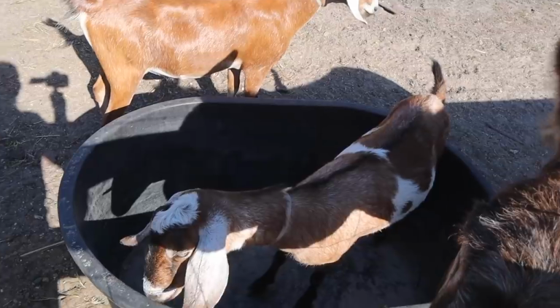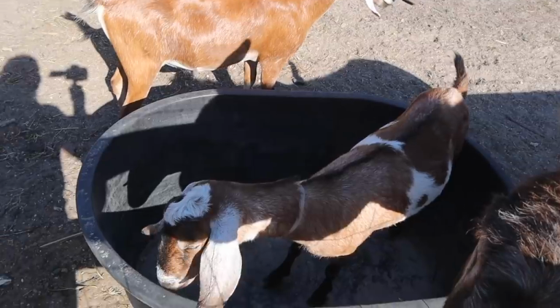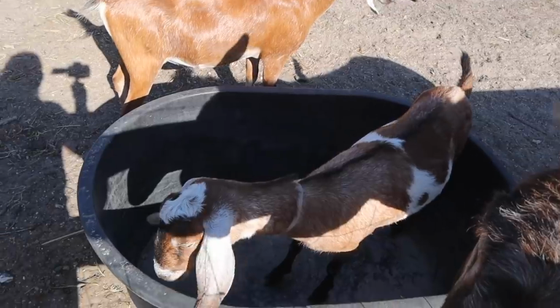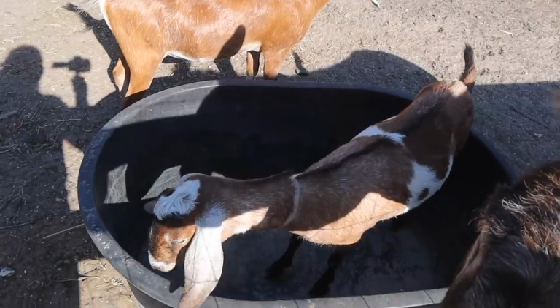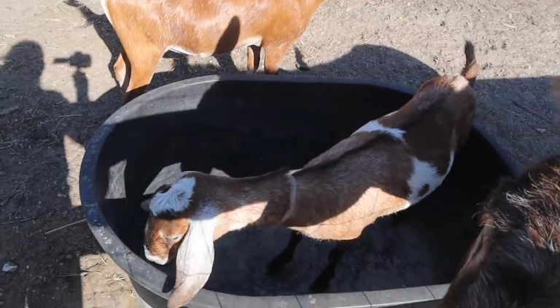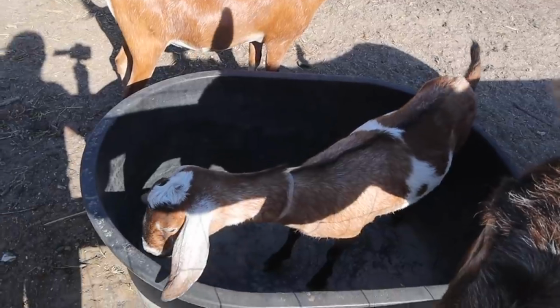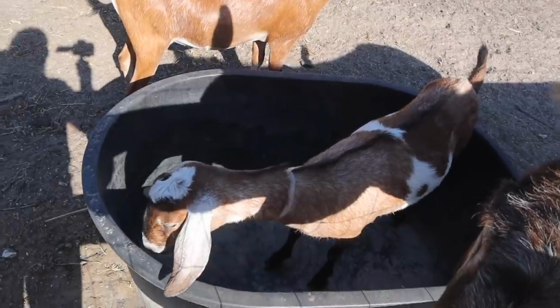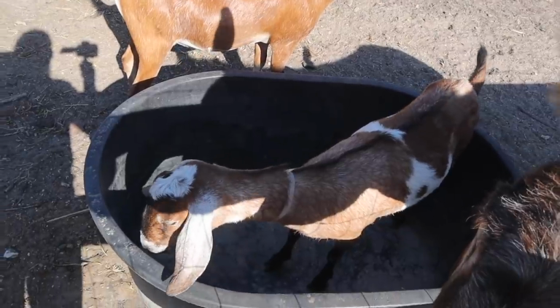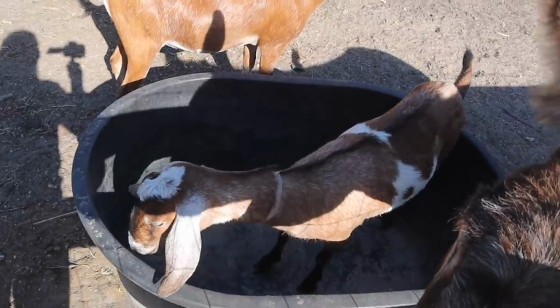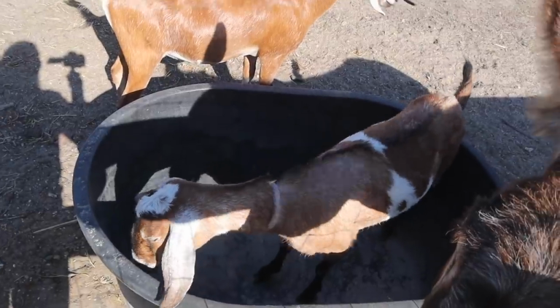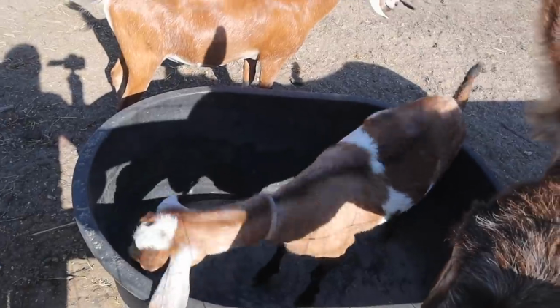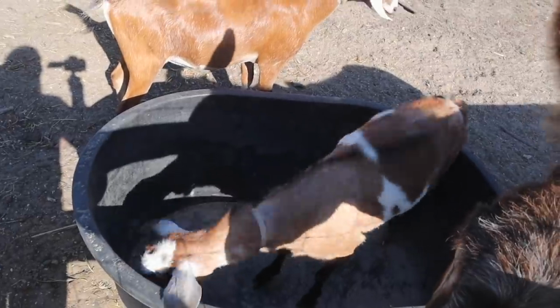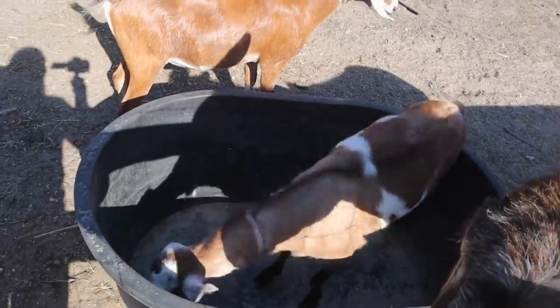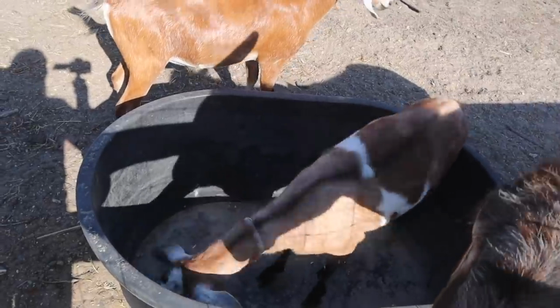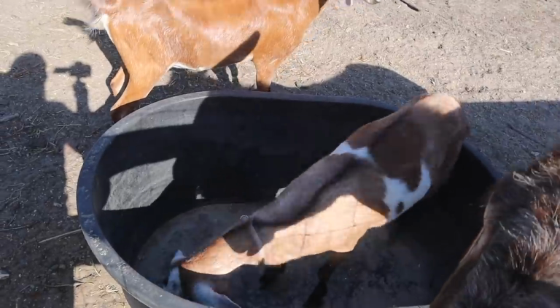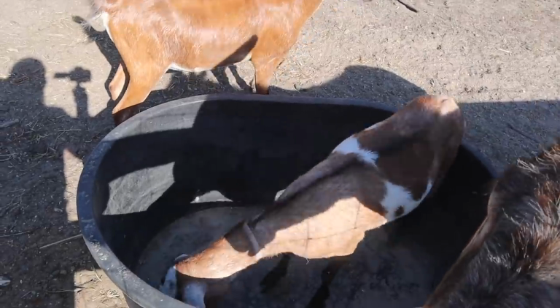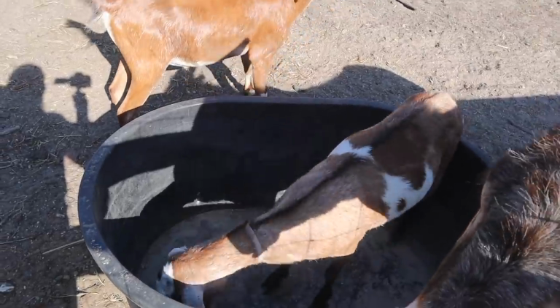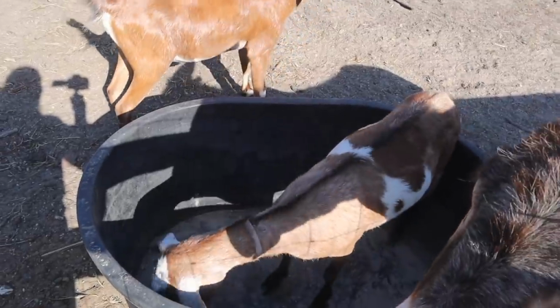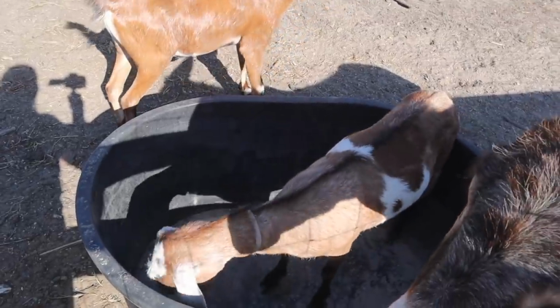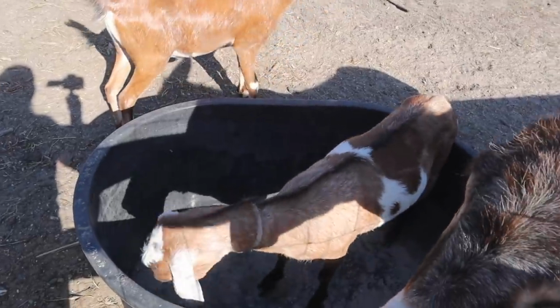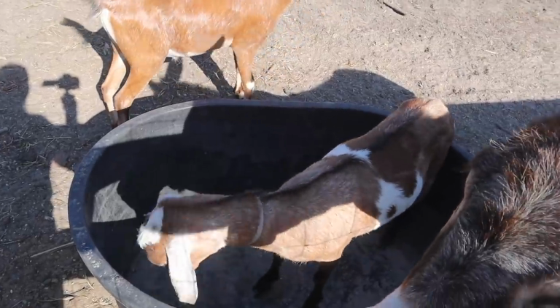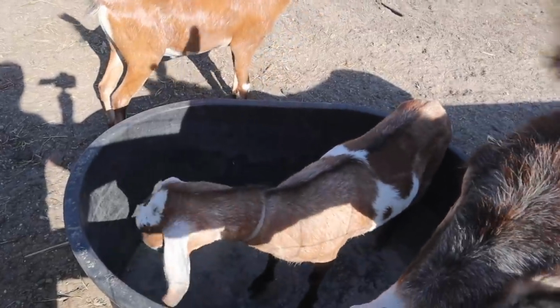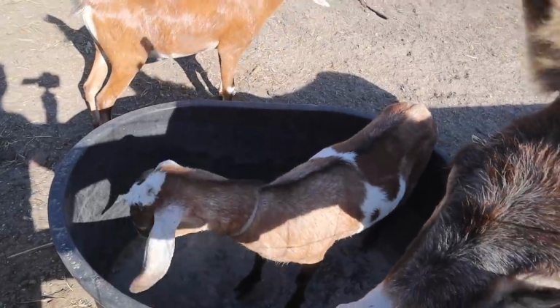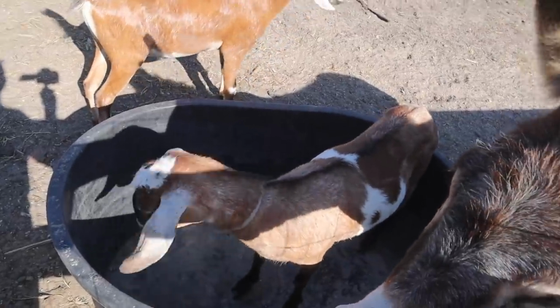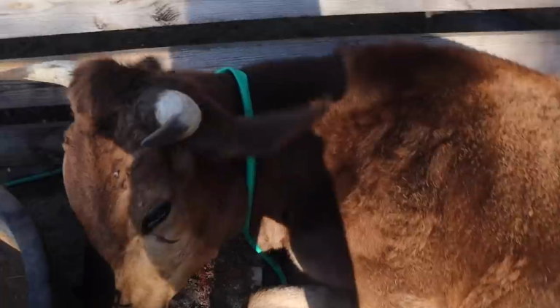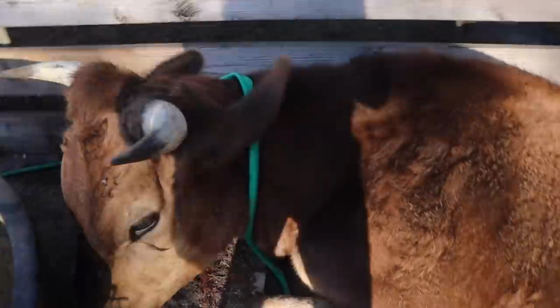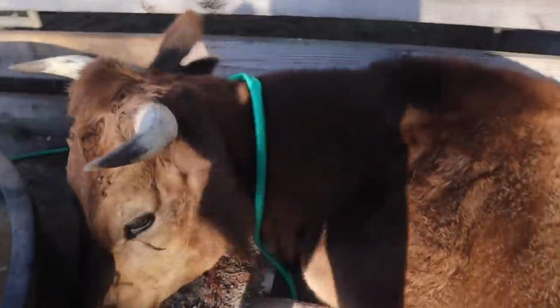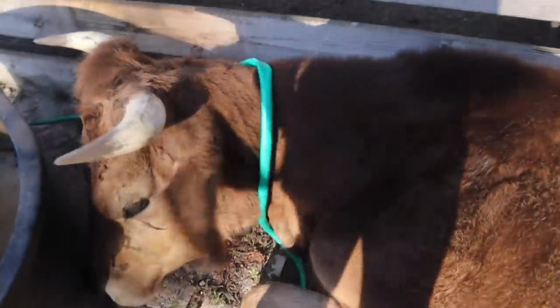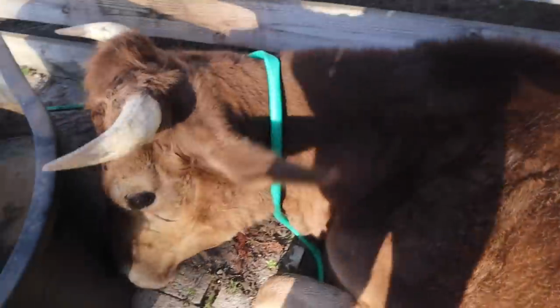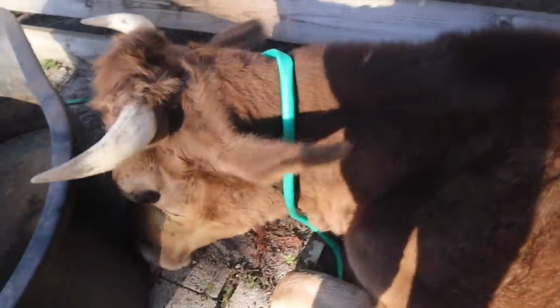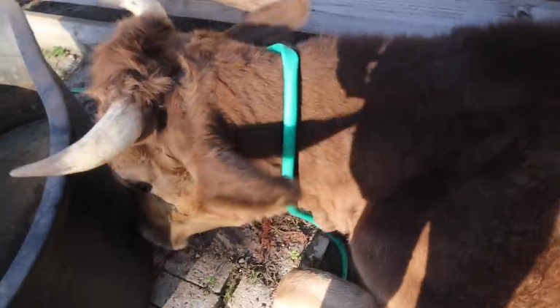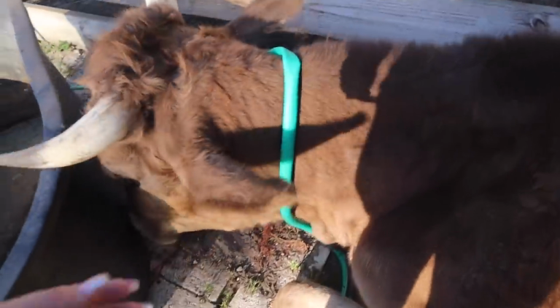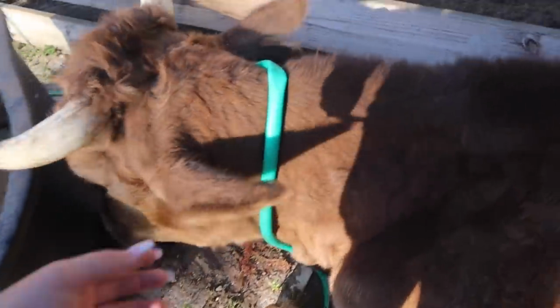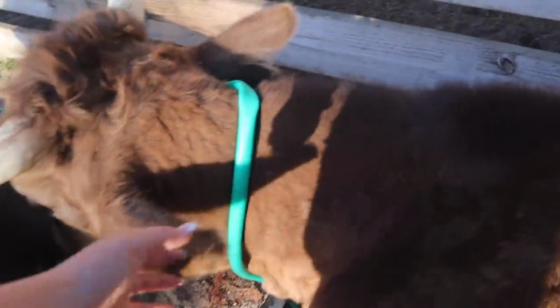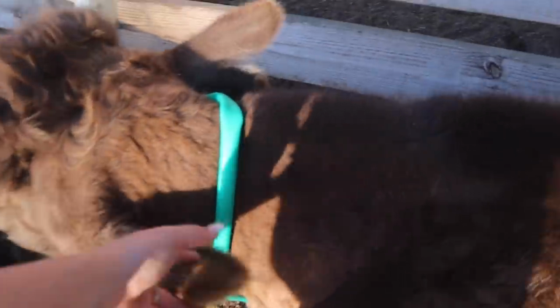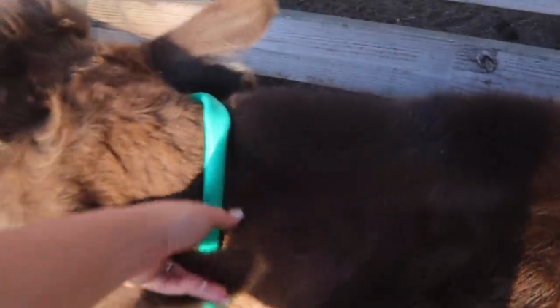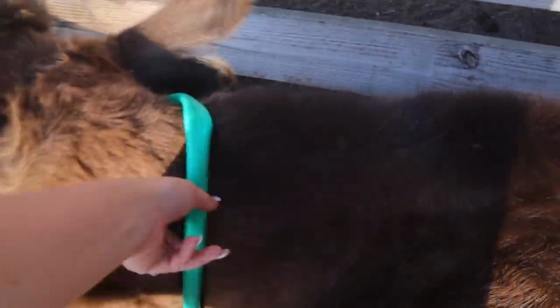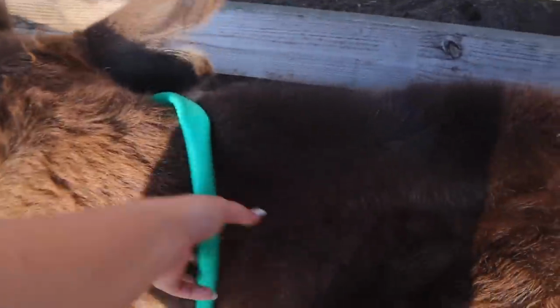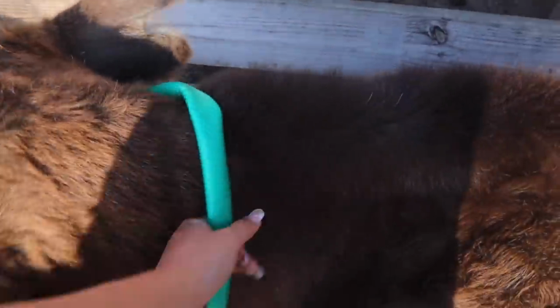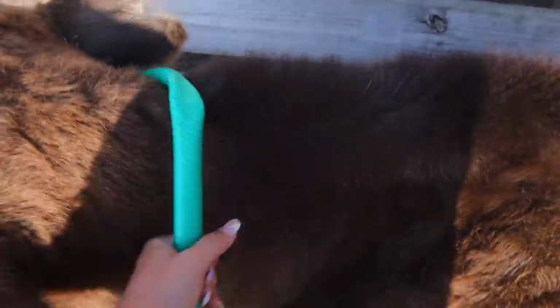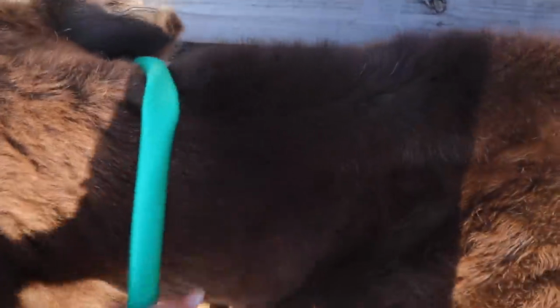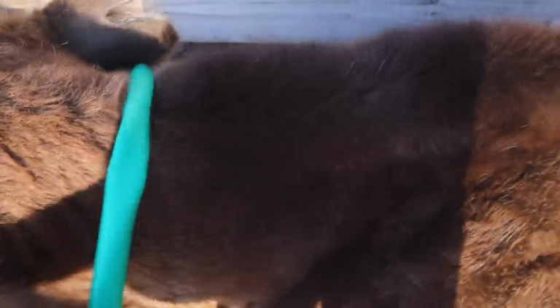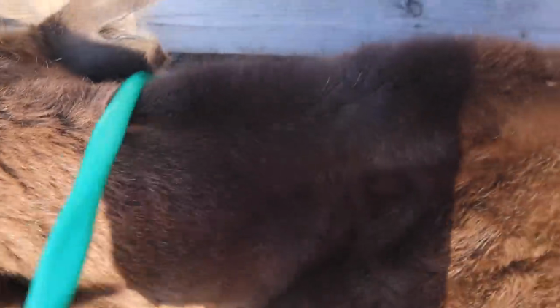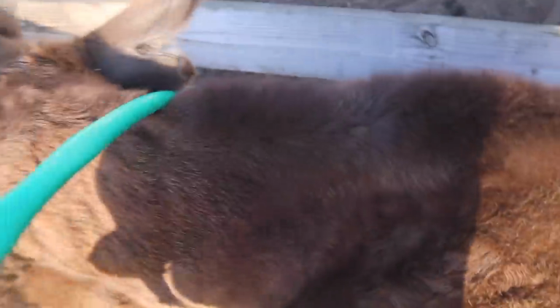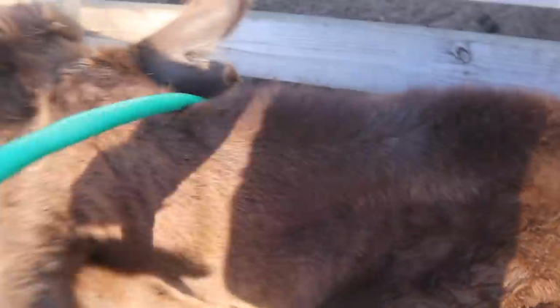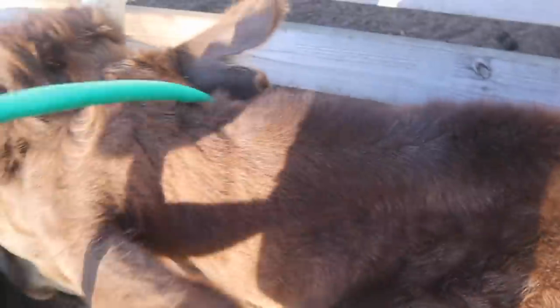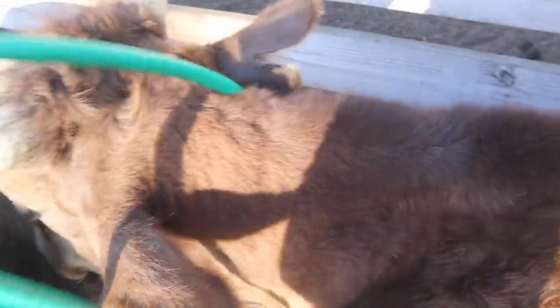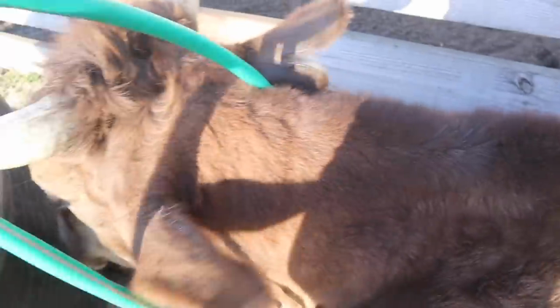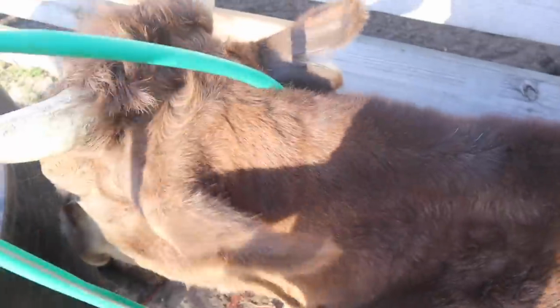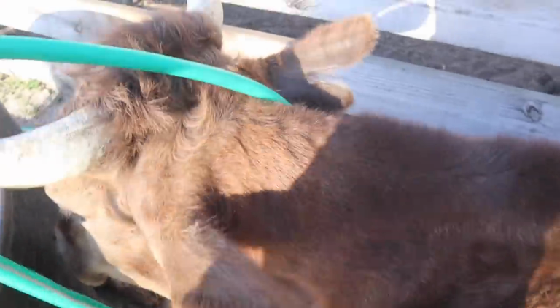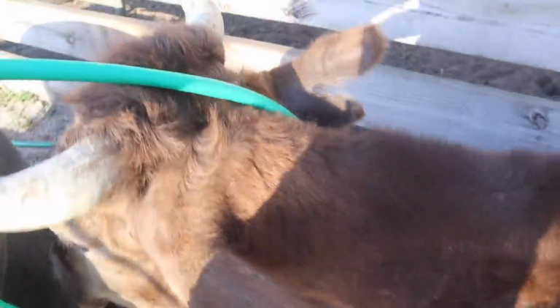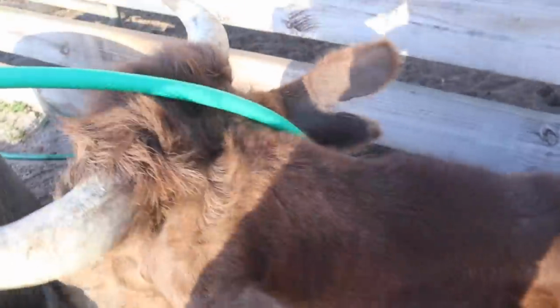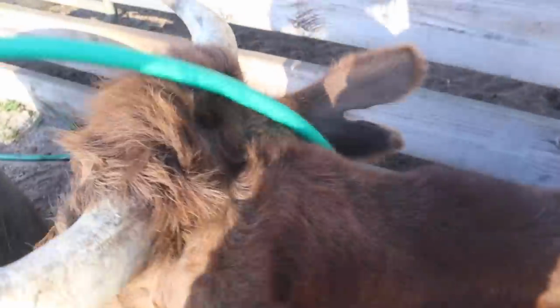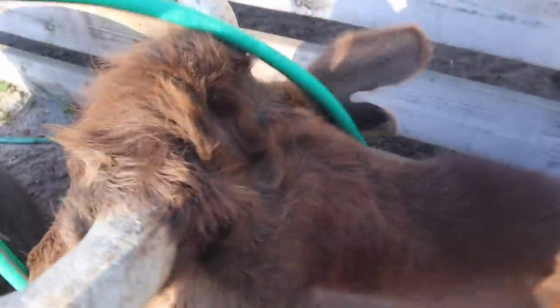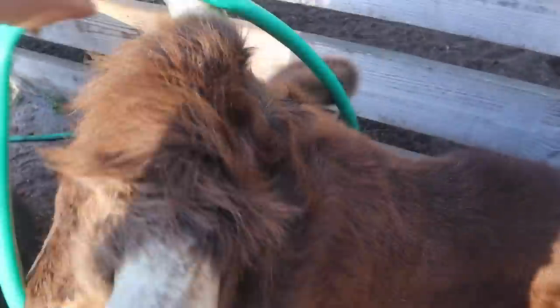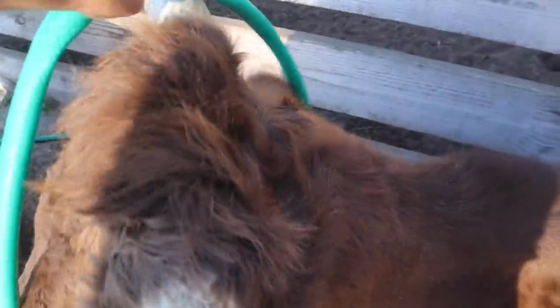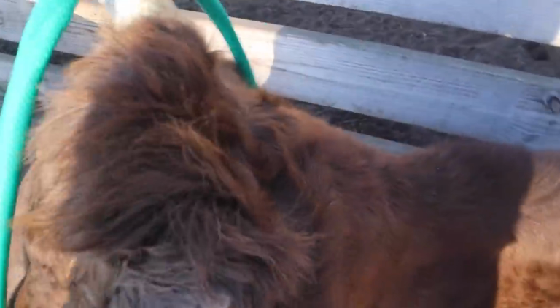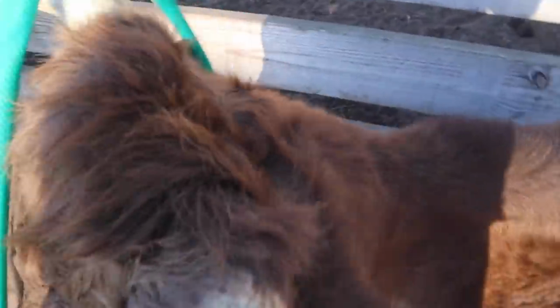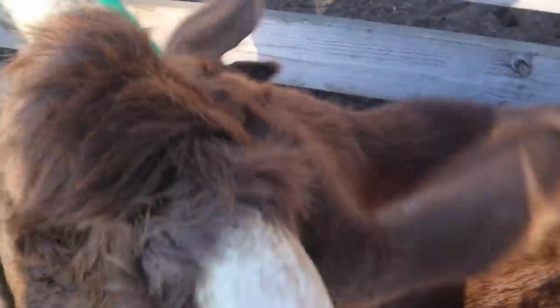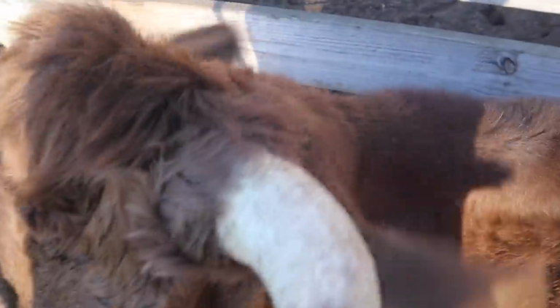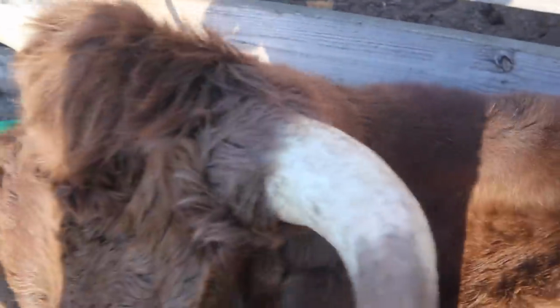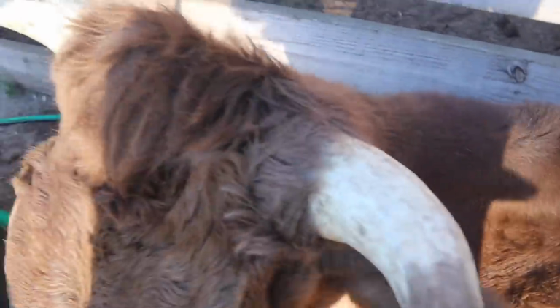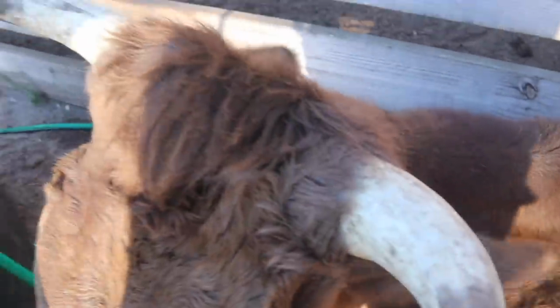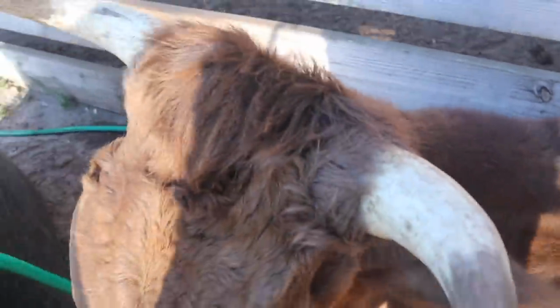Minnie, why are you in there? He literally has the holes on him. Can I have it back, please? Thank you, Moose.